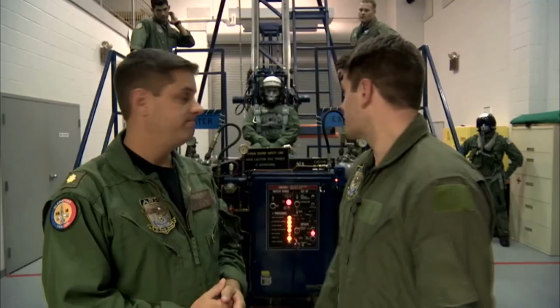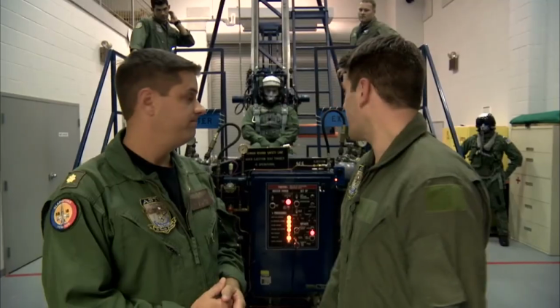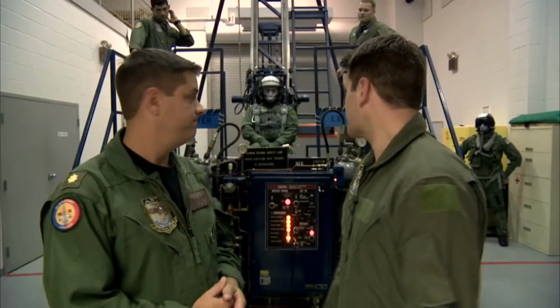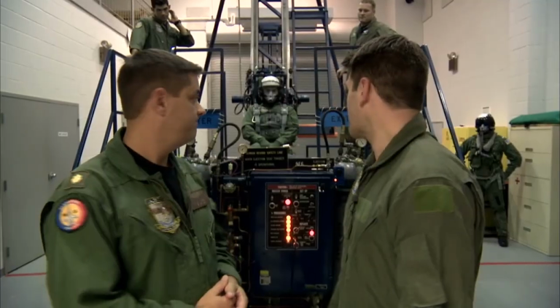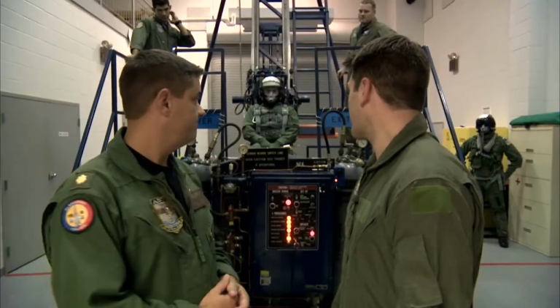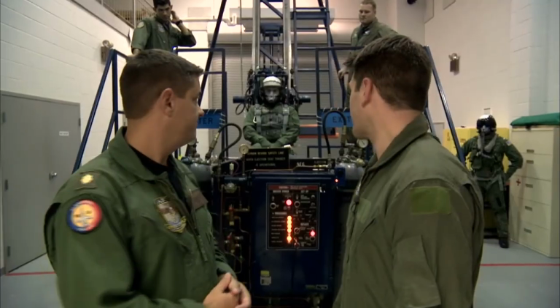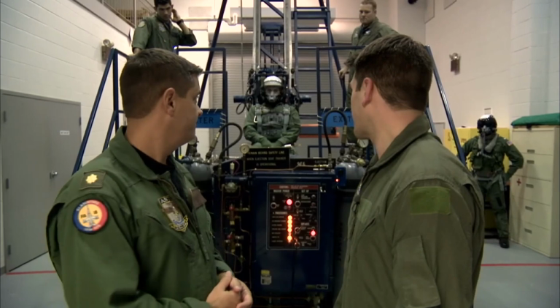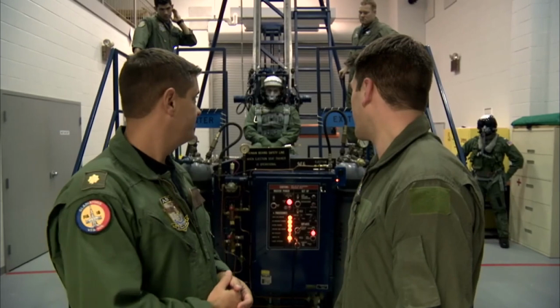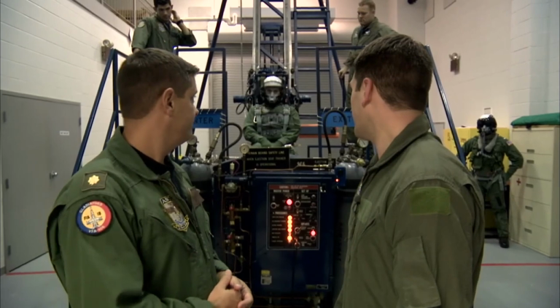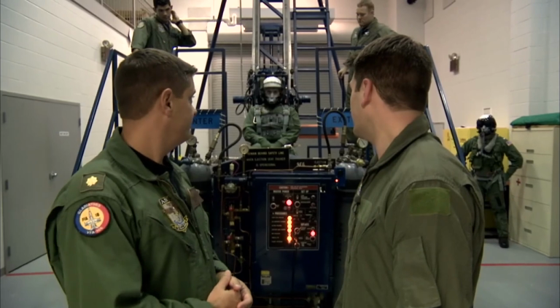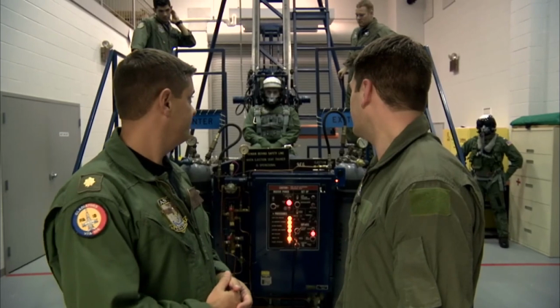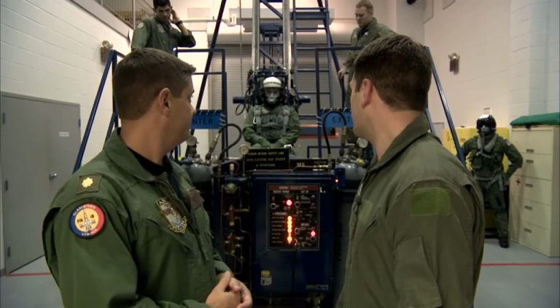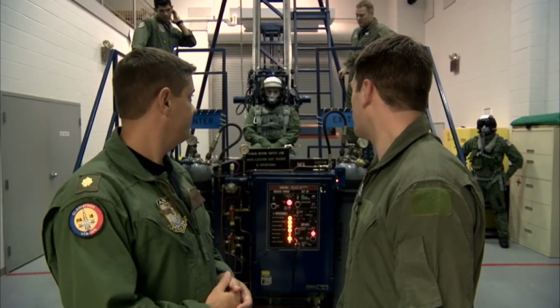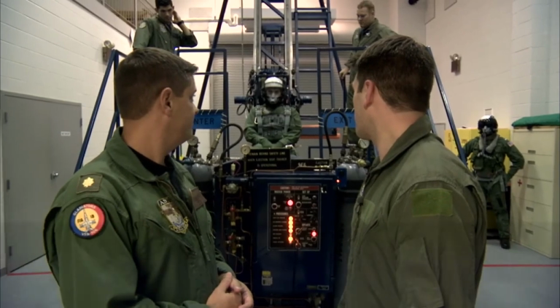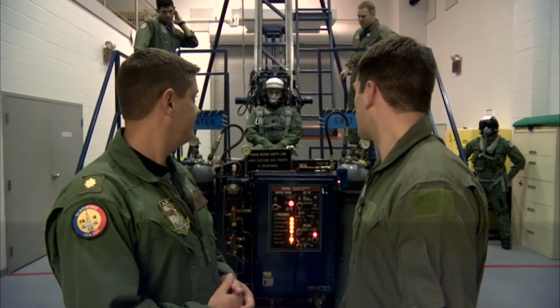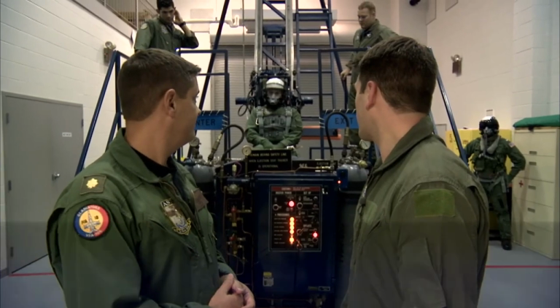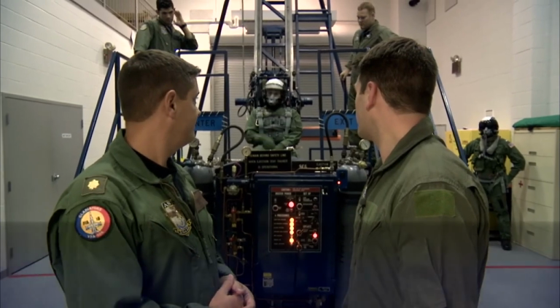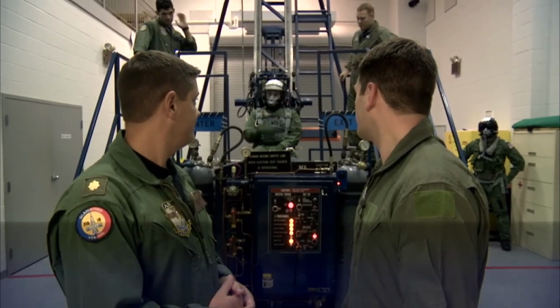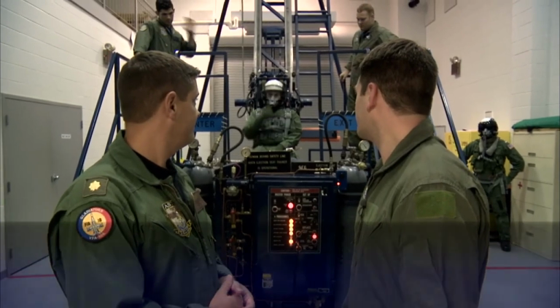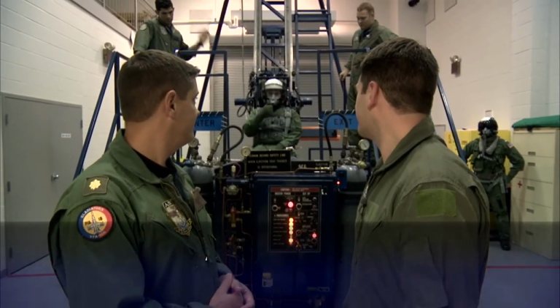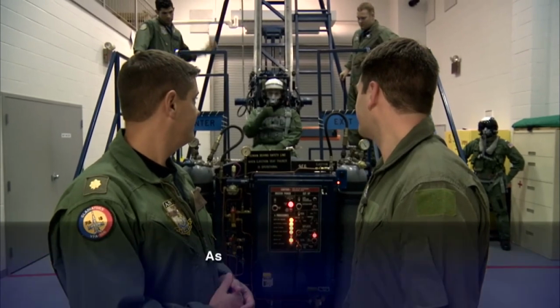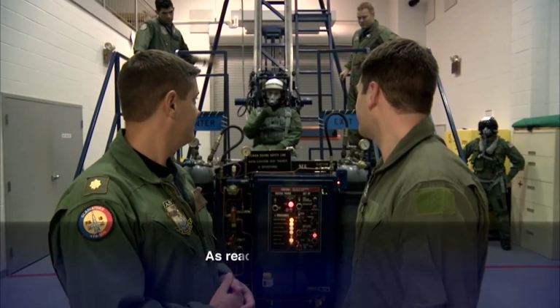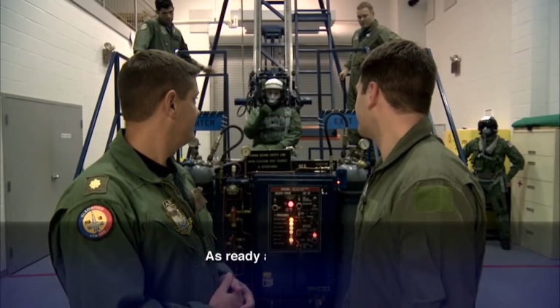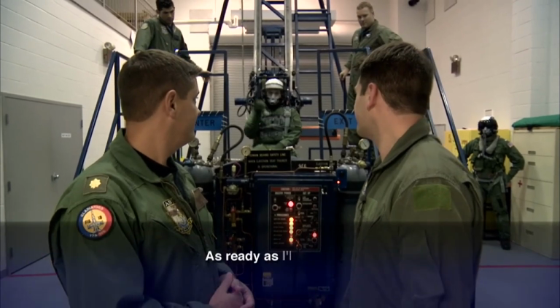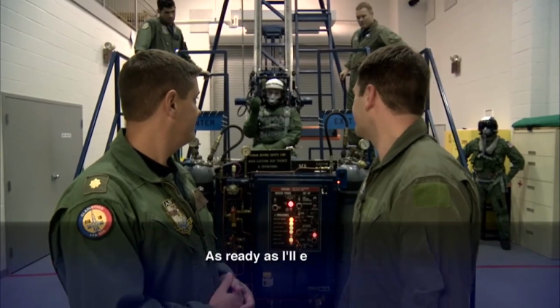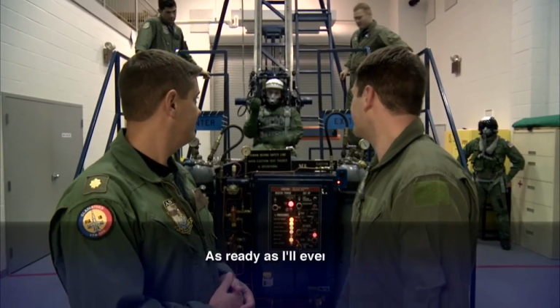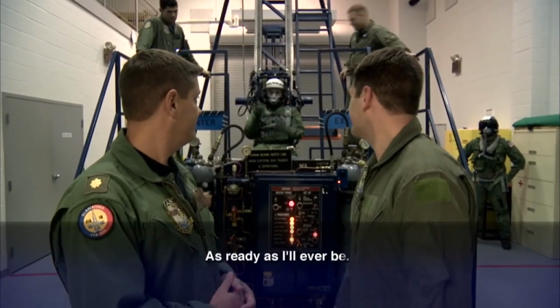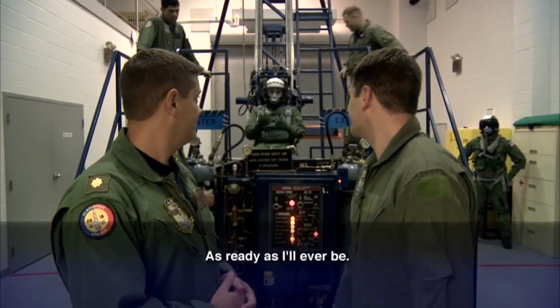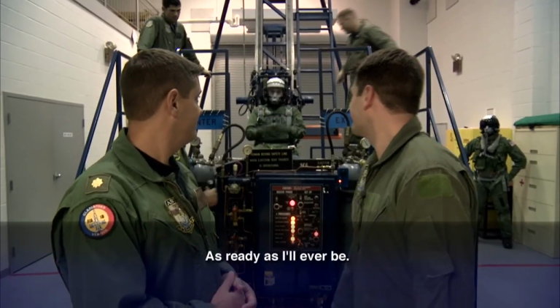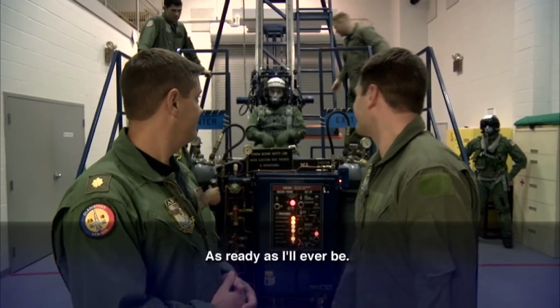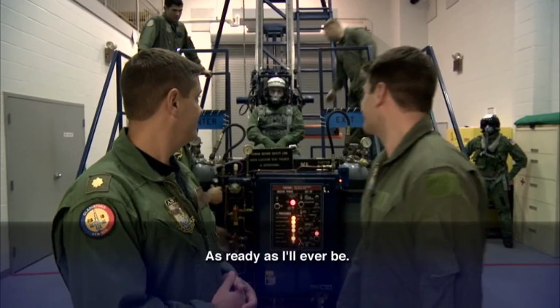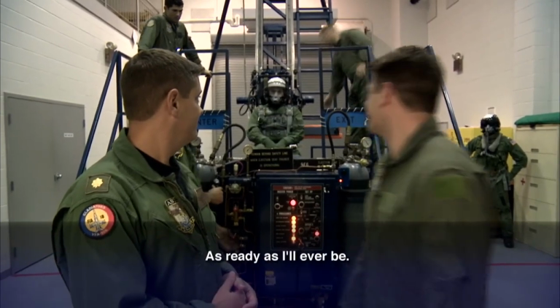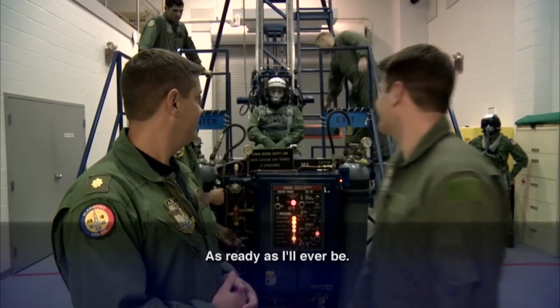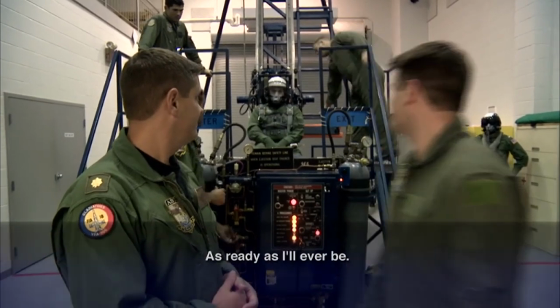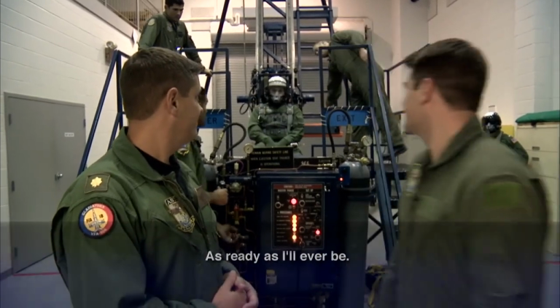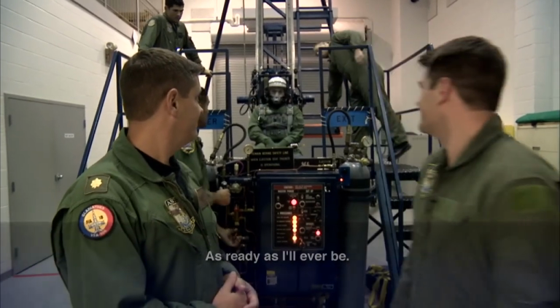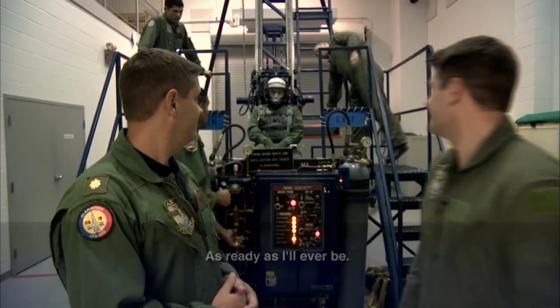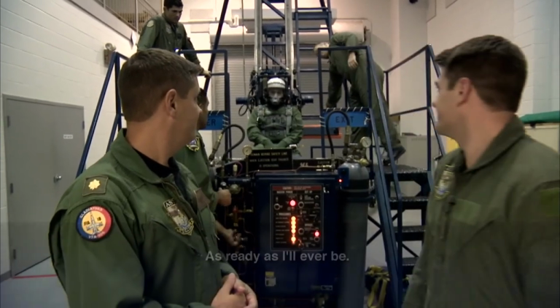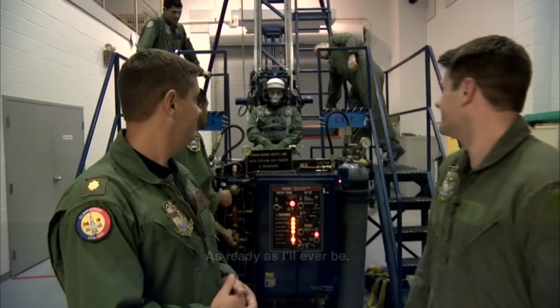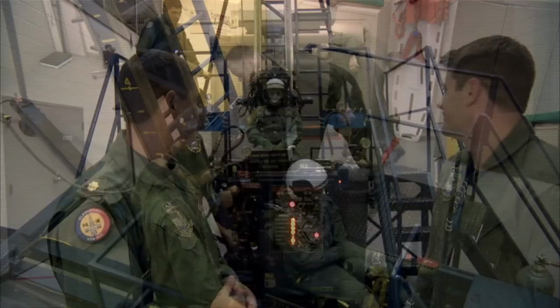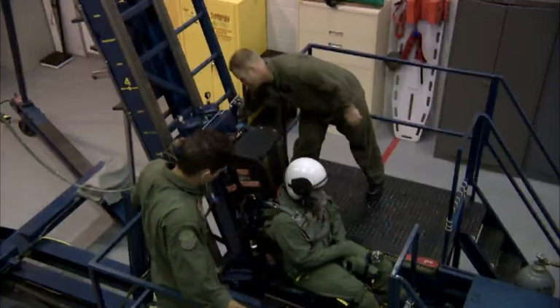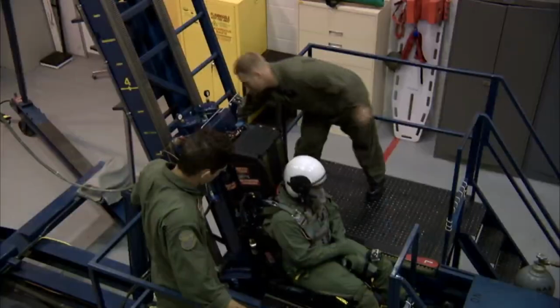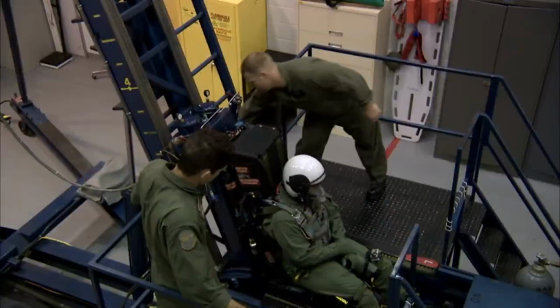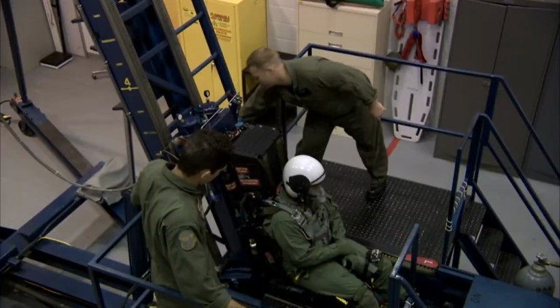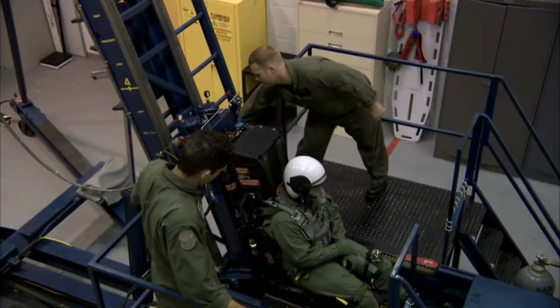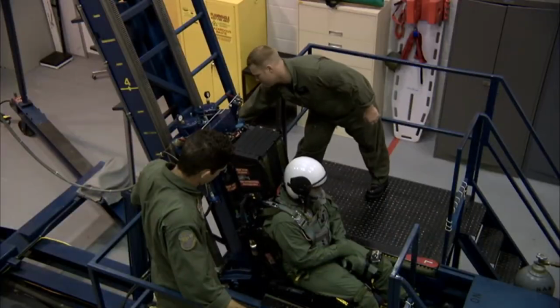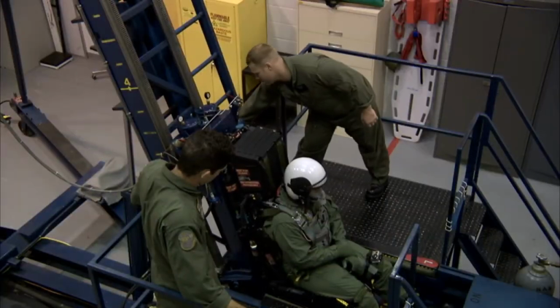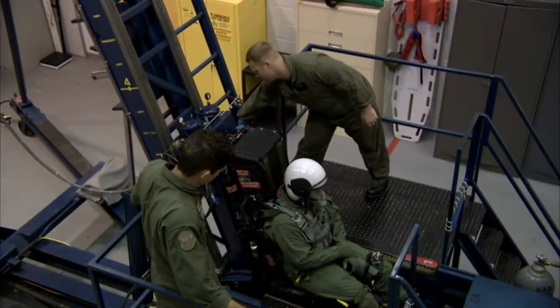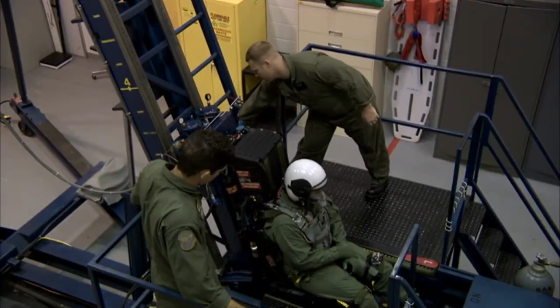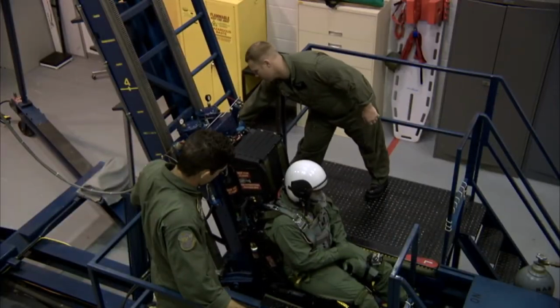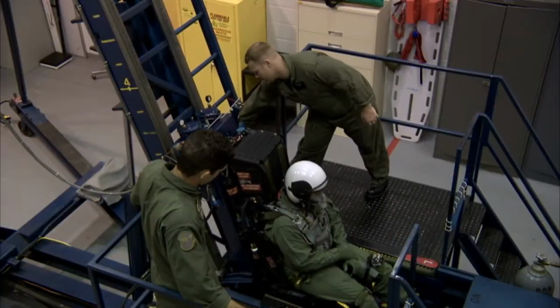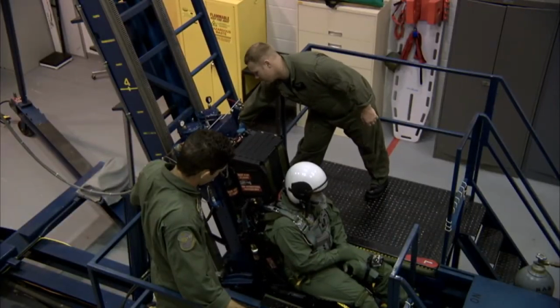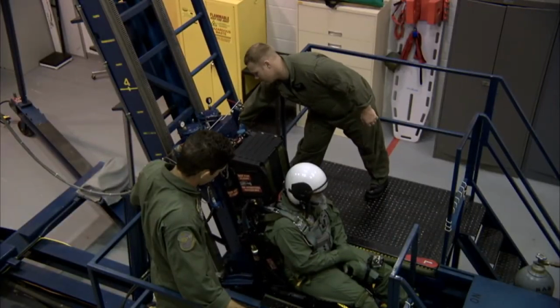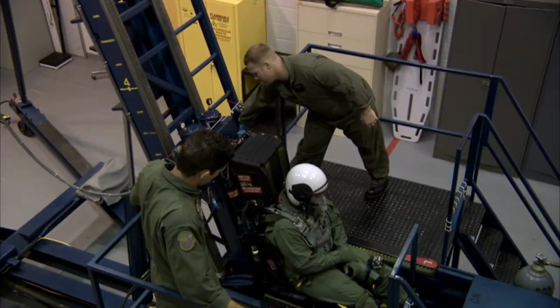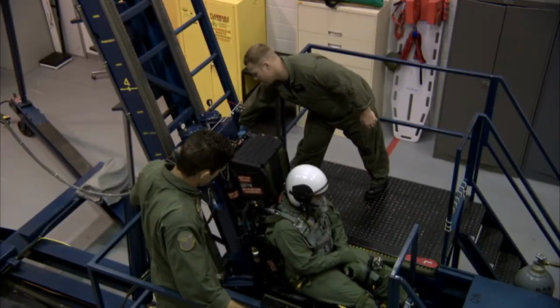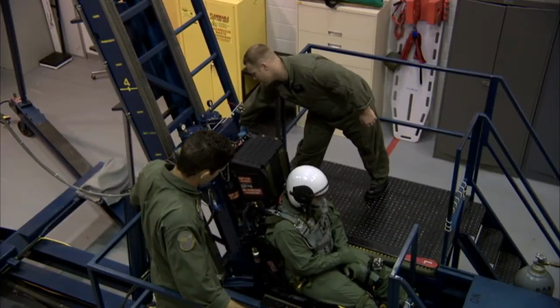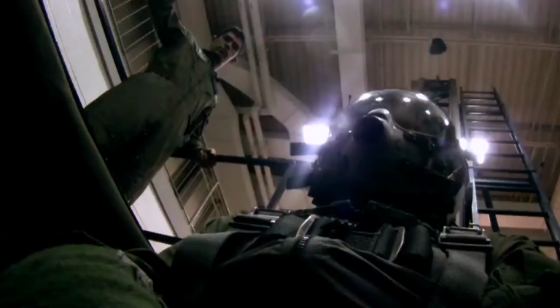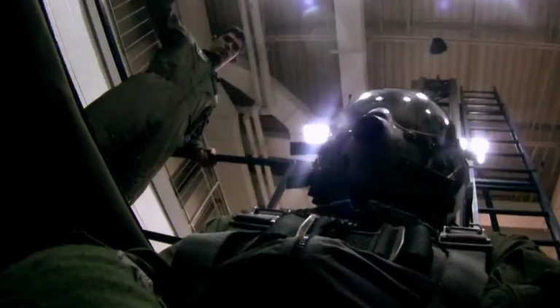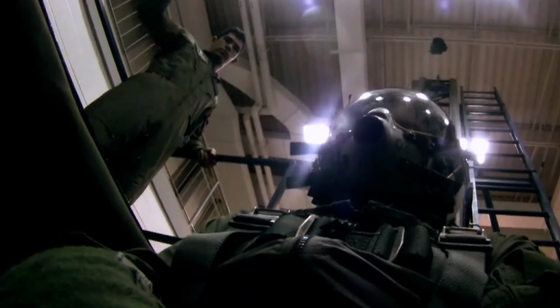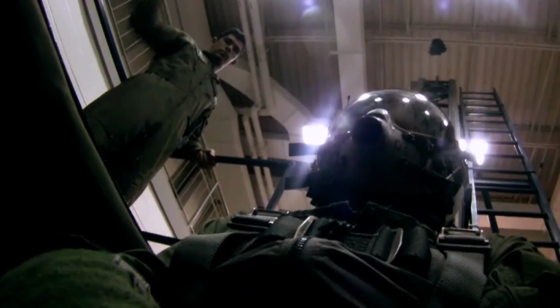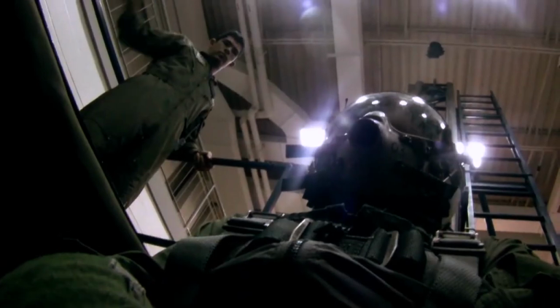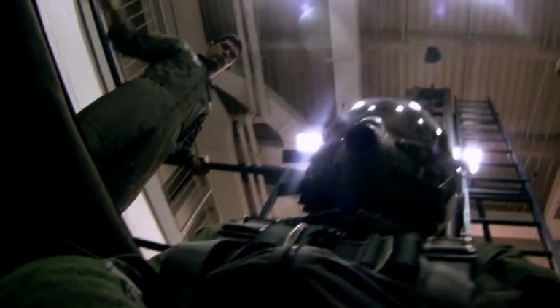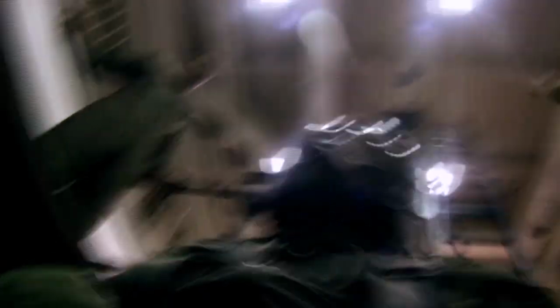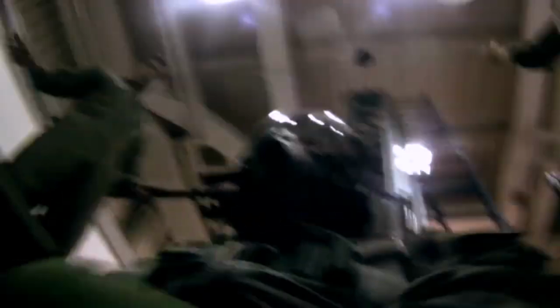Josh, you ready to go? Ready as ever, dude. Eject, eject, eject.